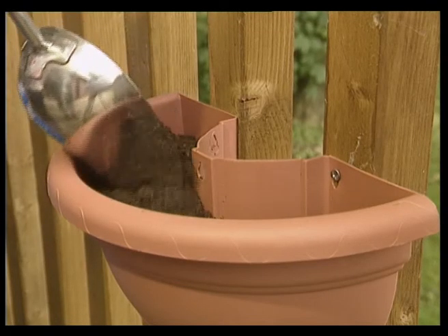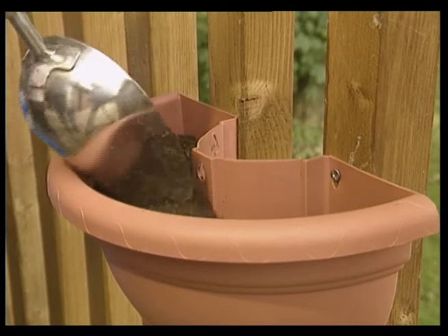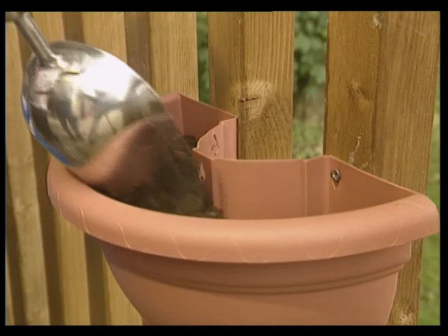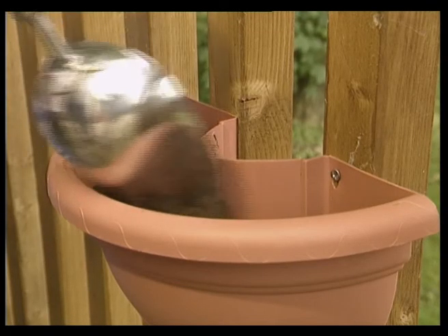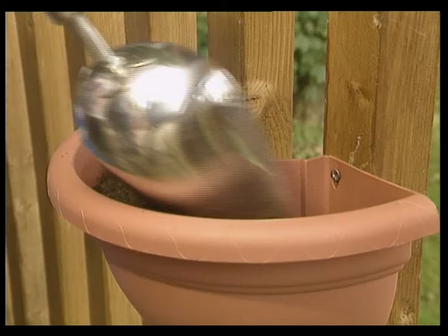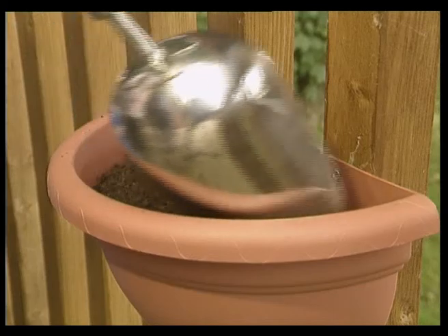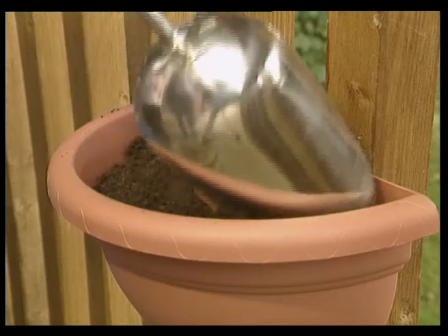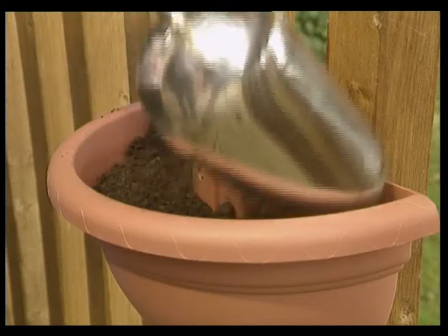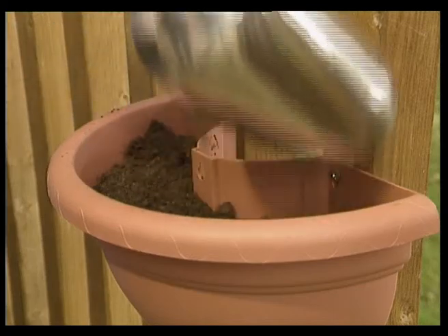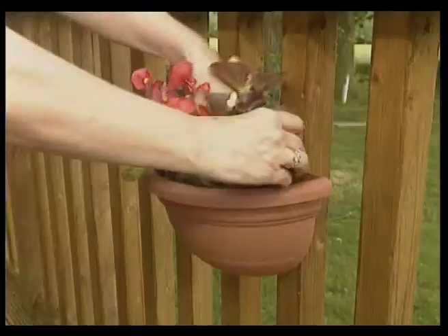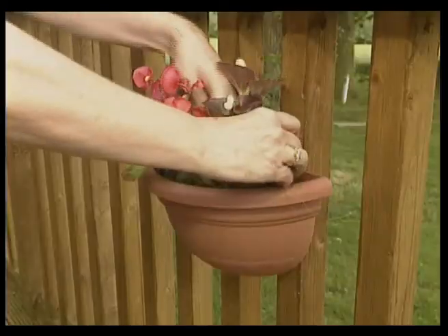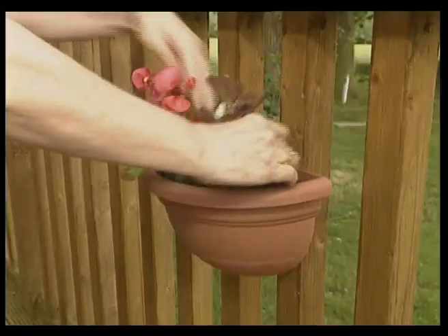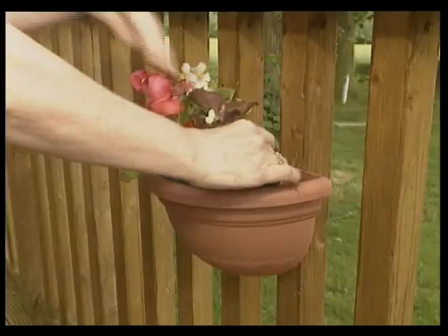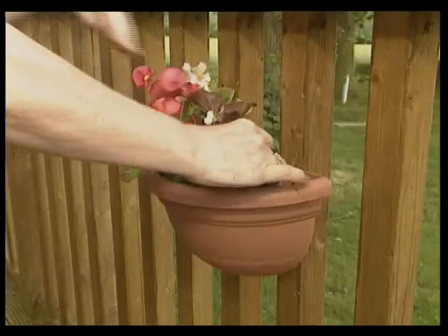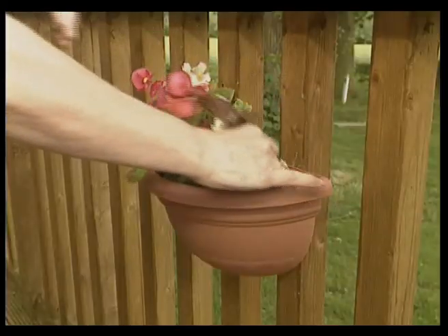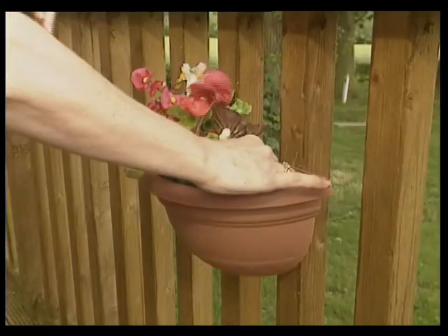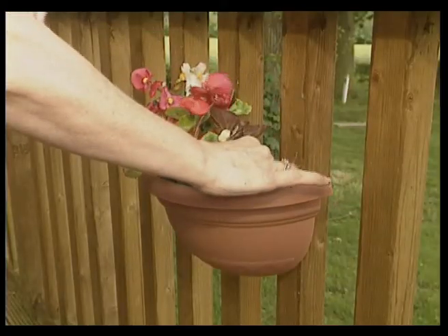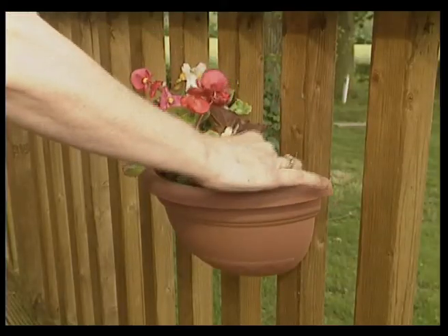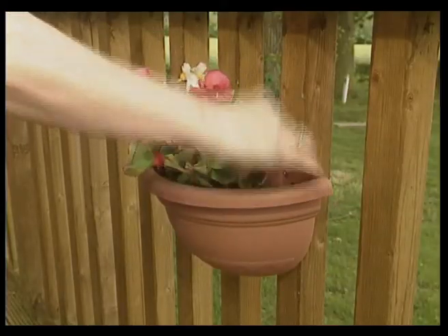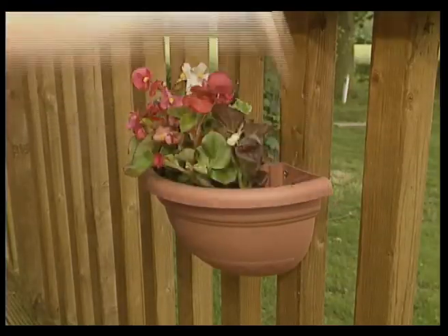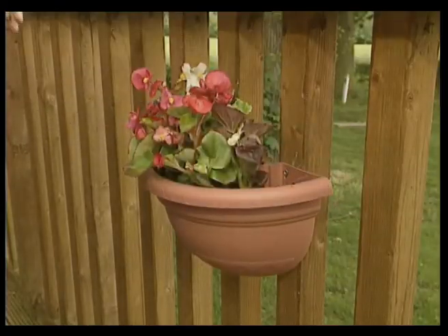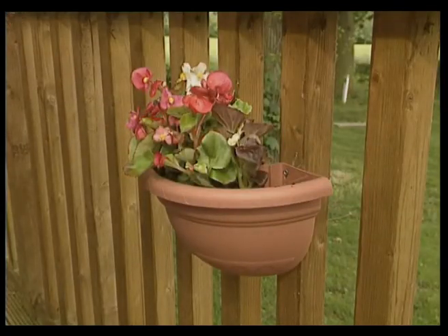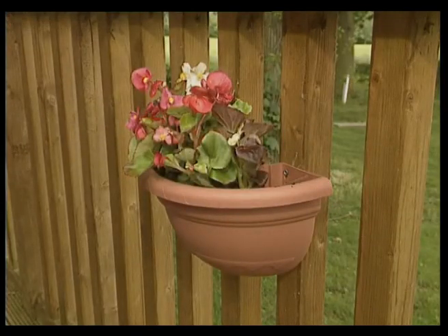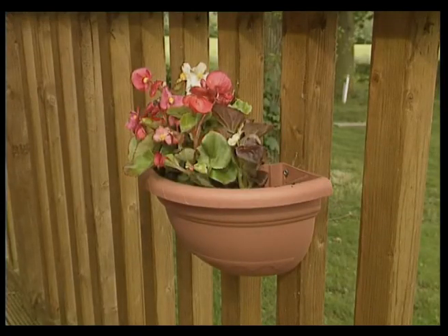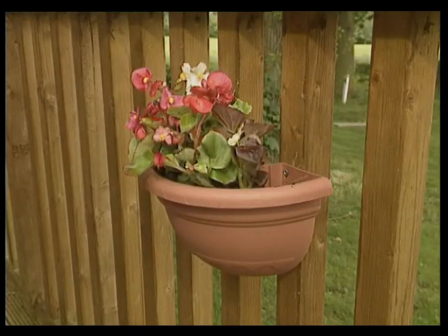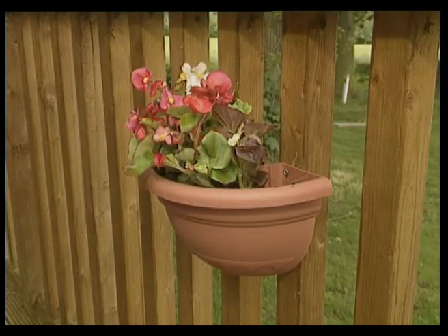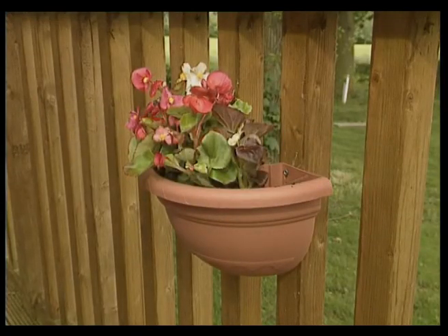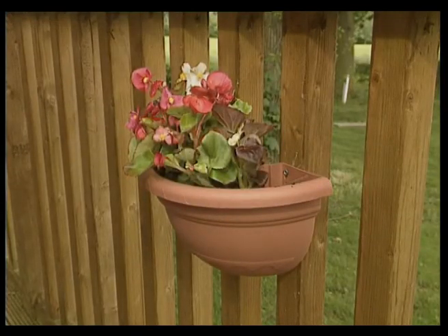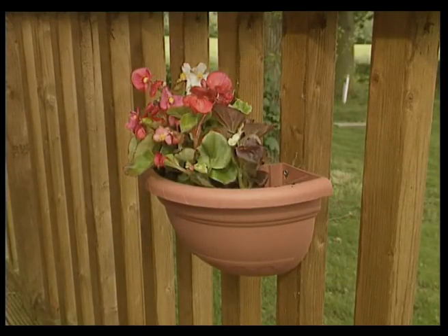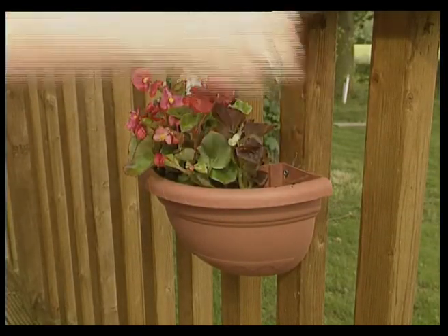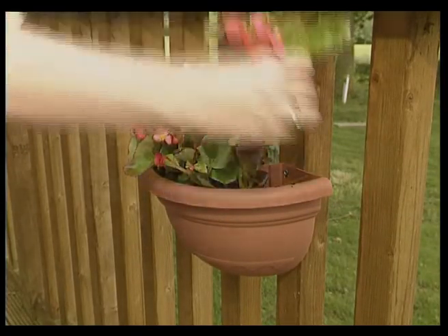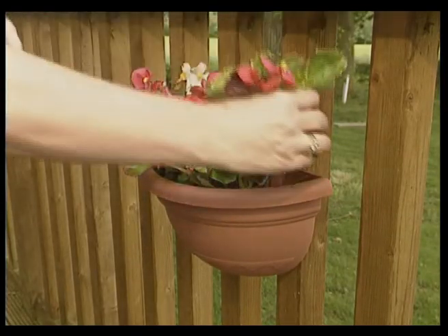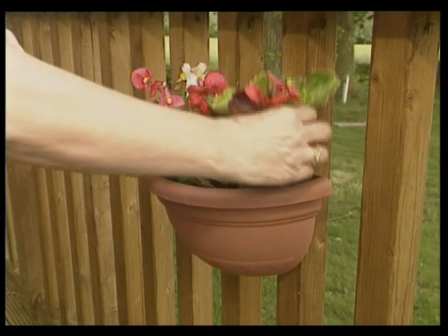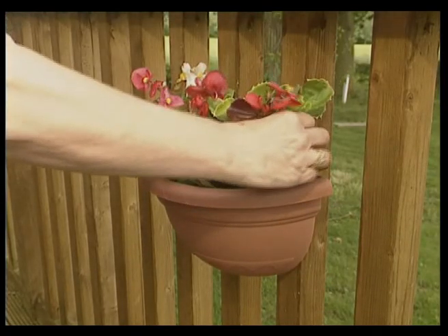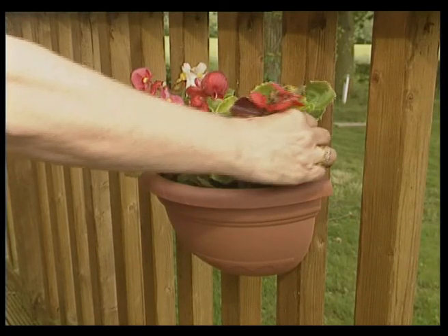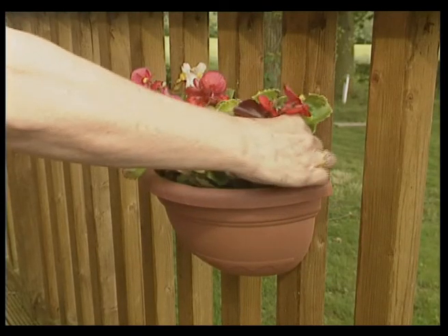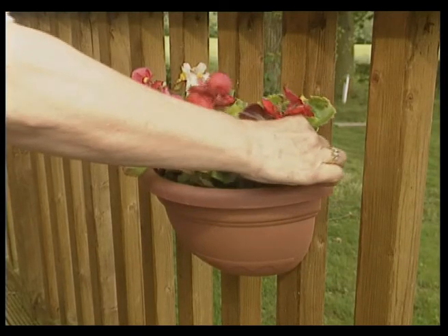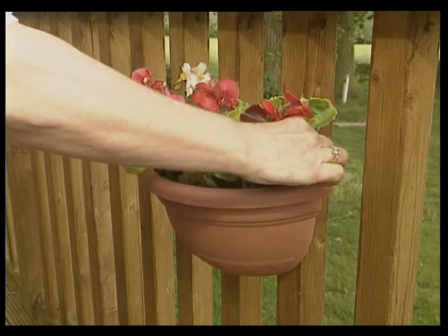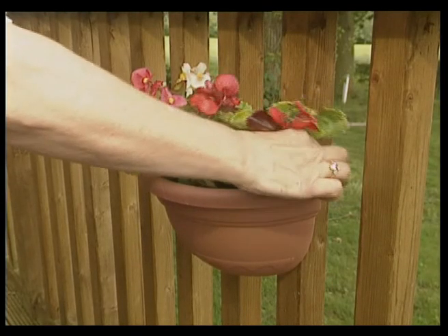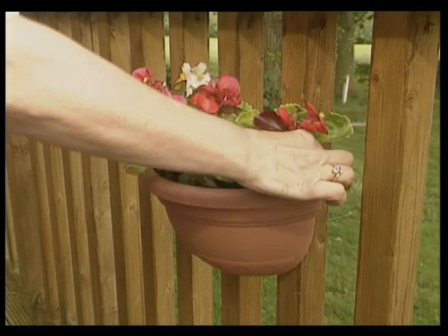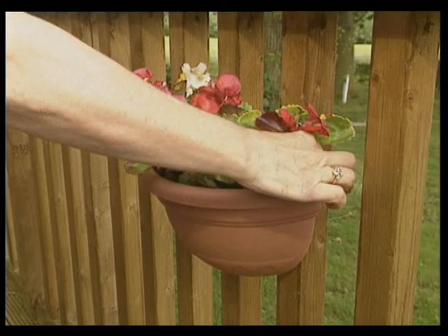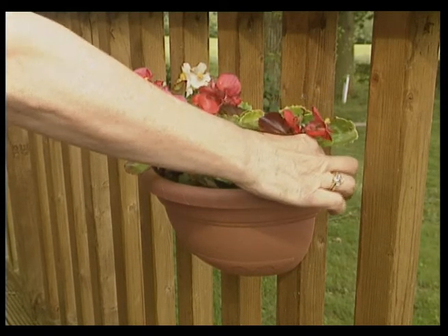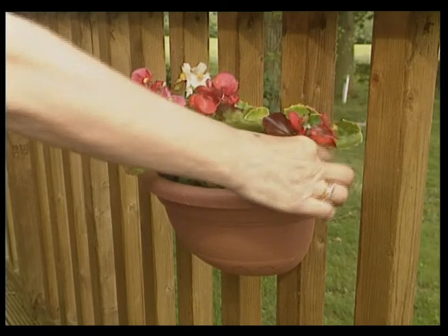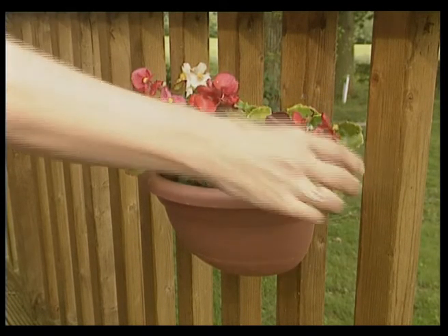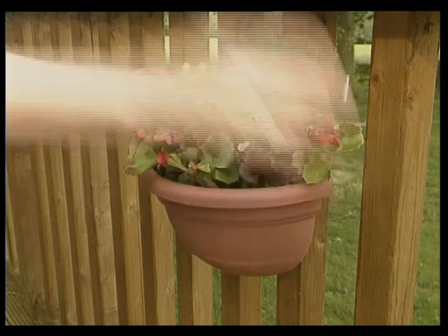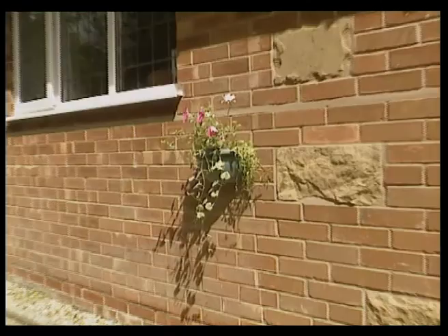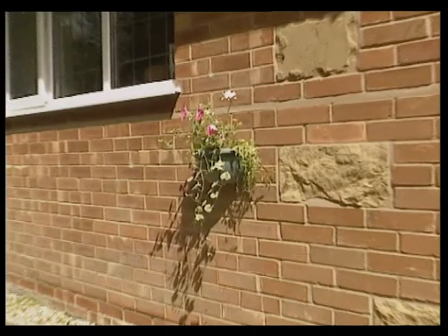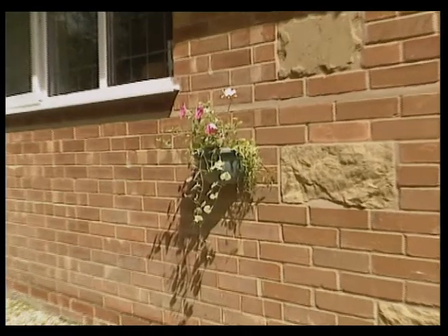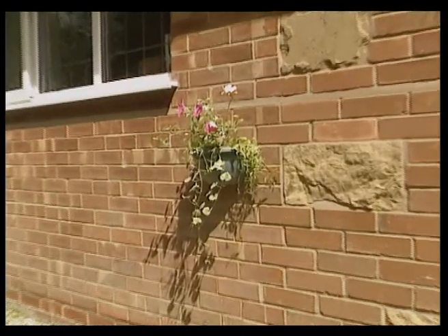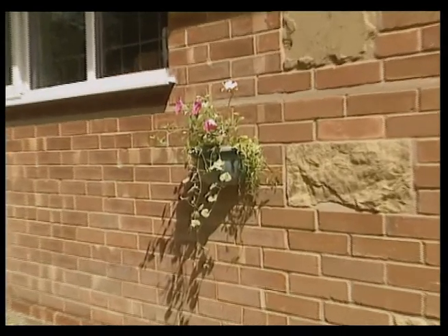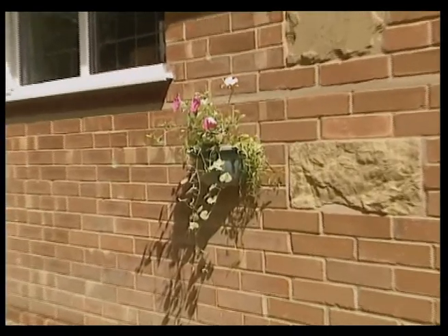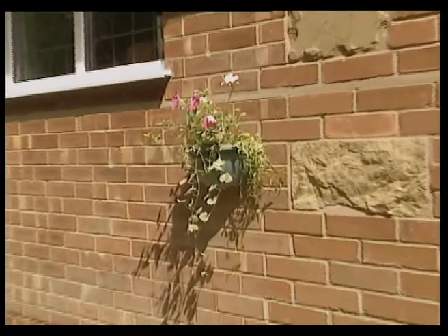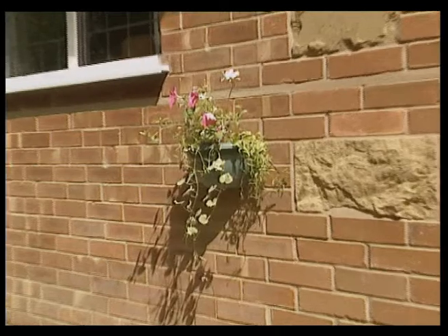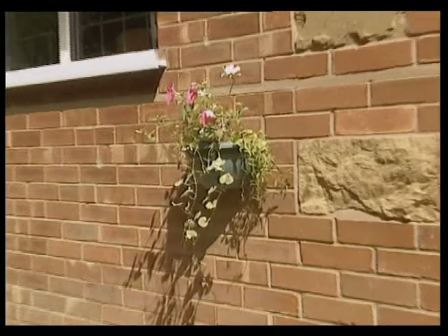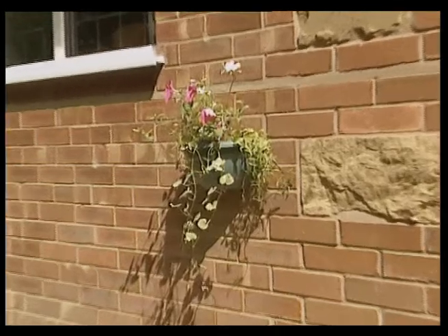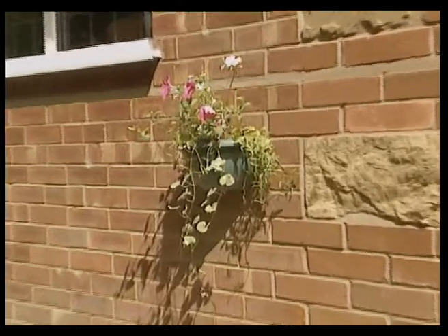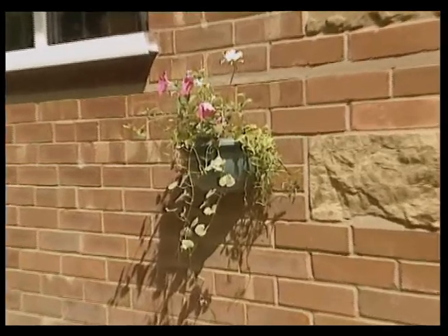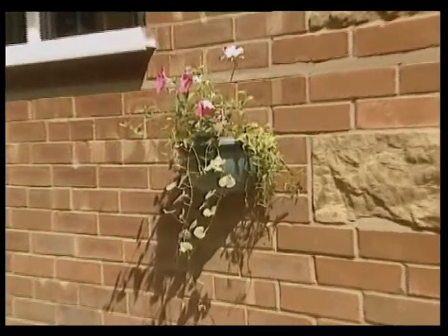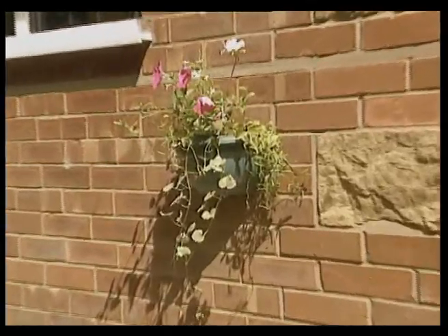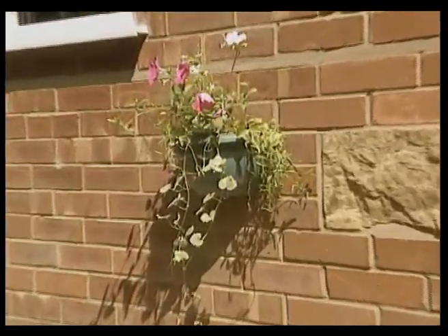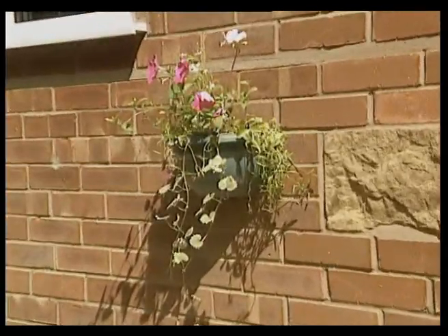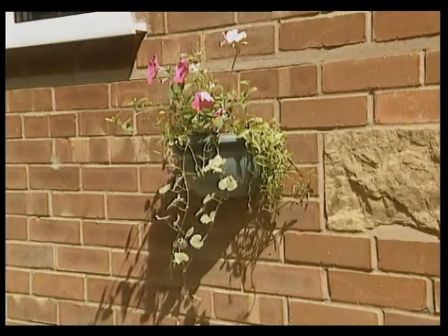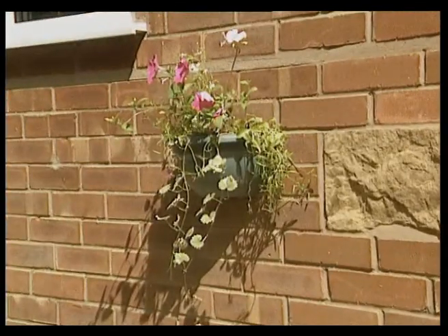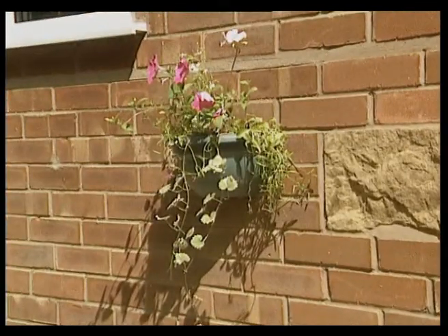Why not create a feature with an arrangement of begonias or petunias? You can even place the planters directly on a wall.